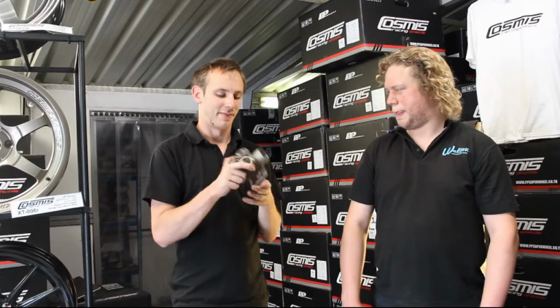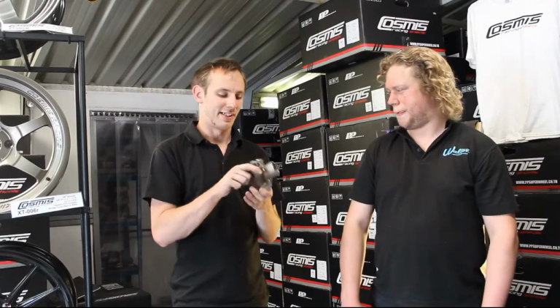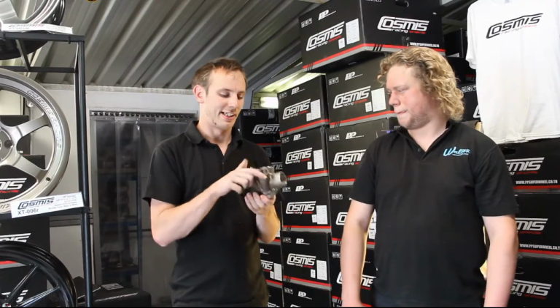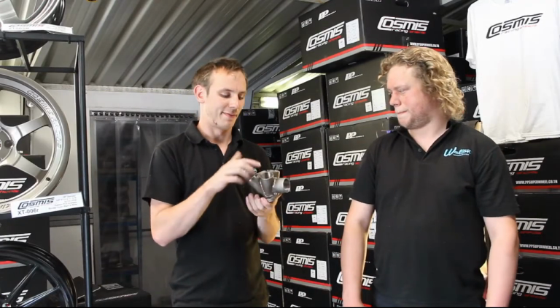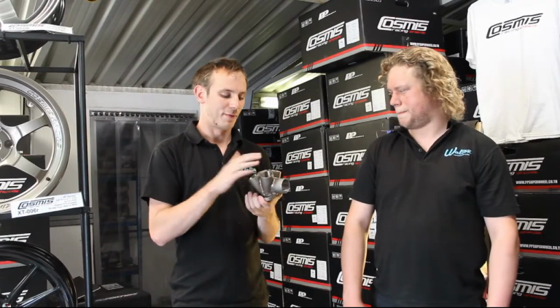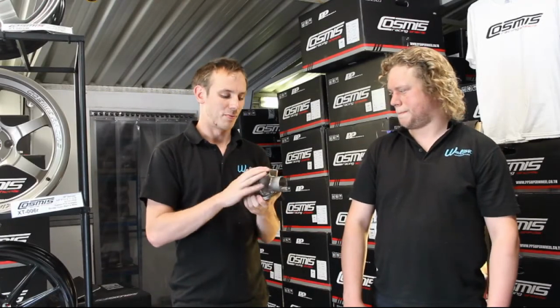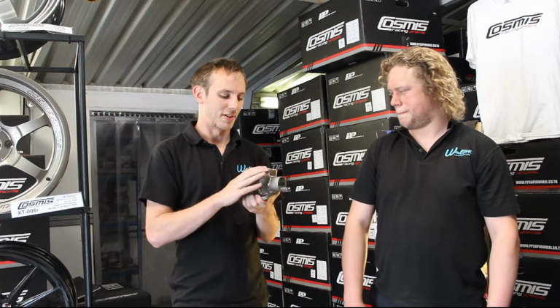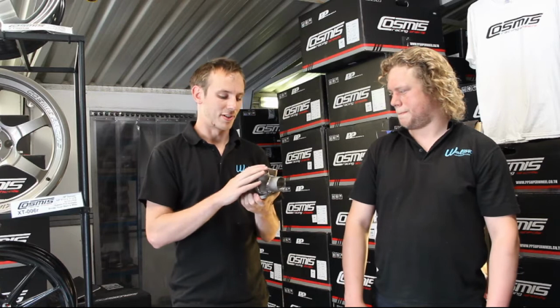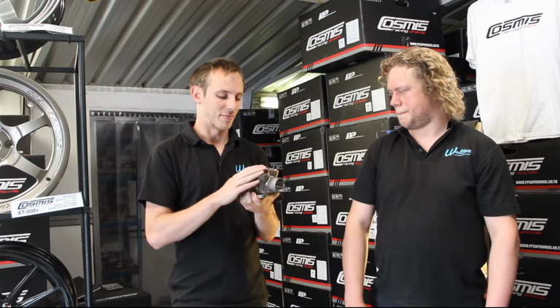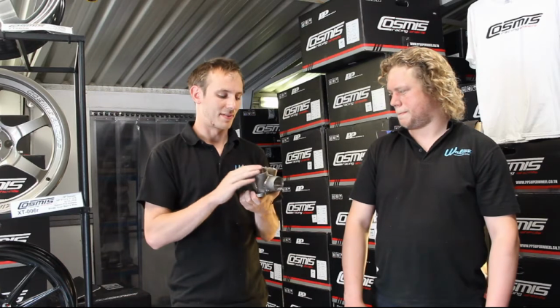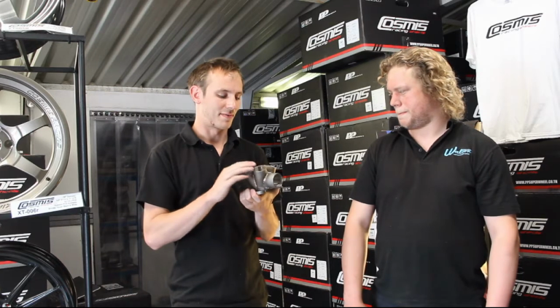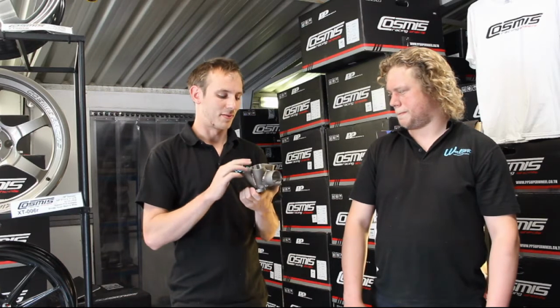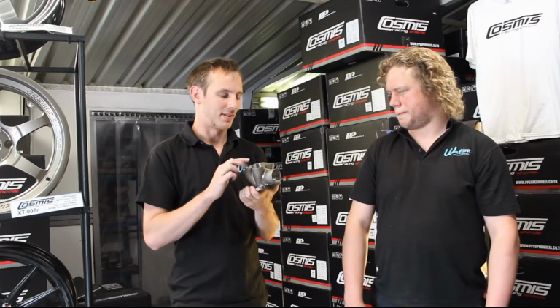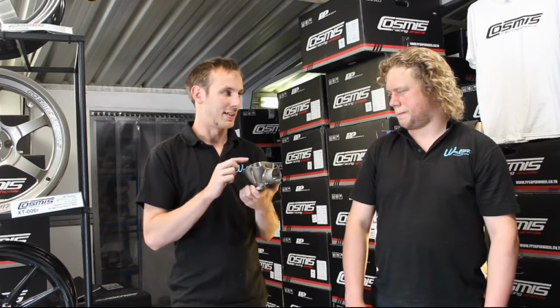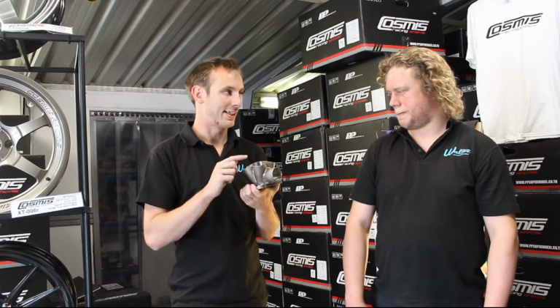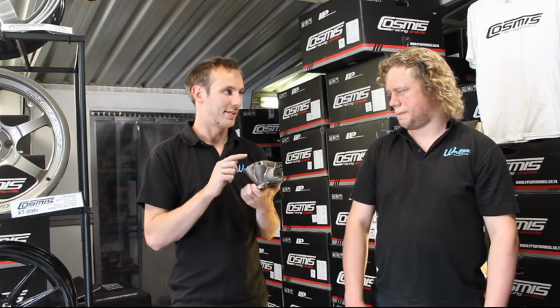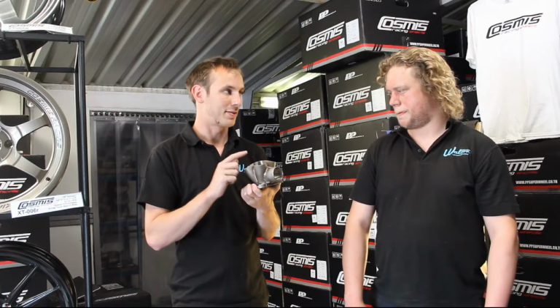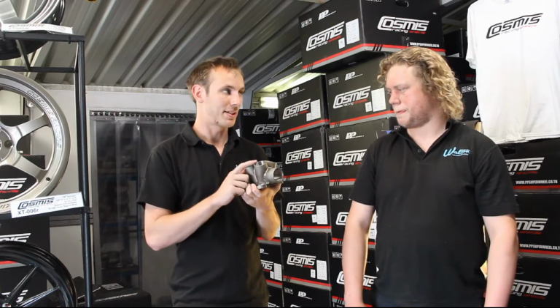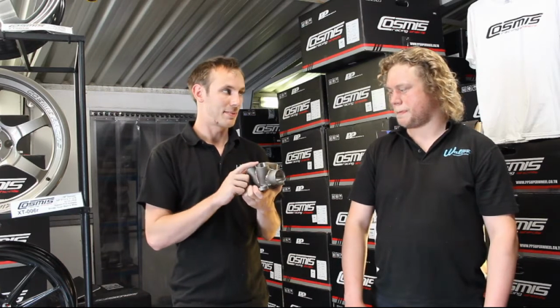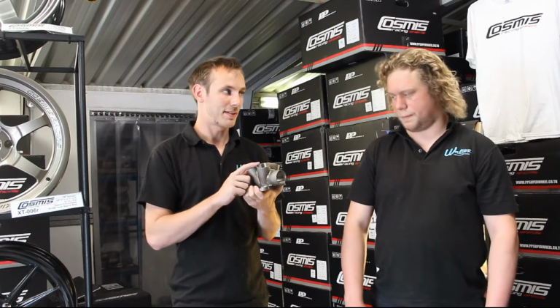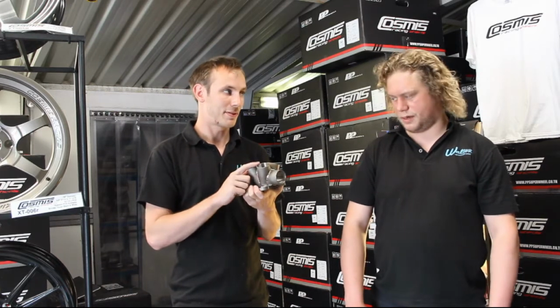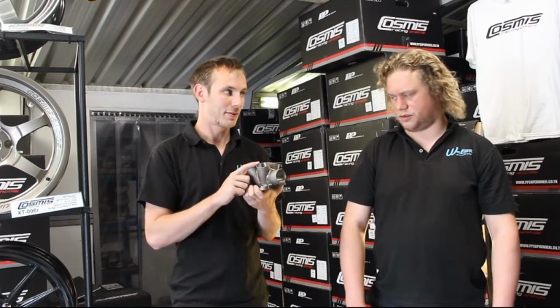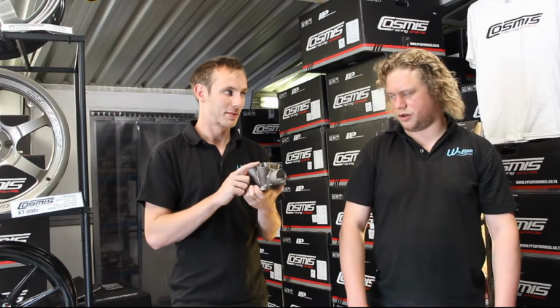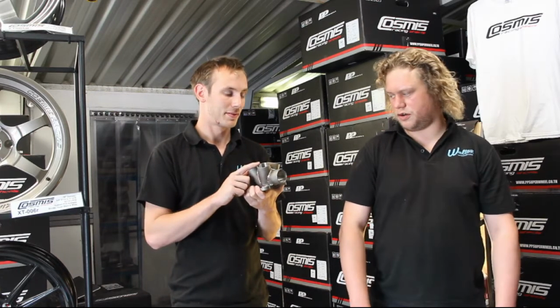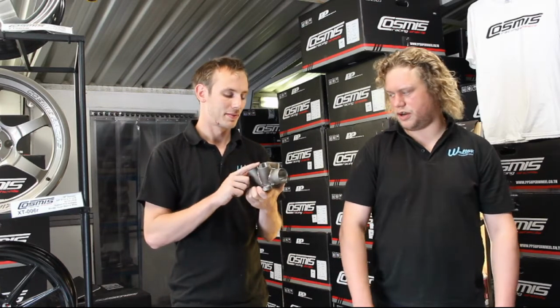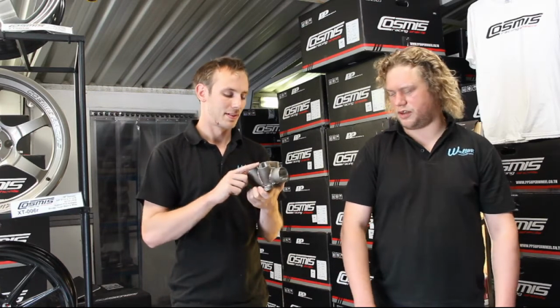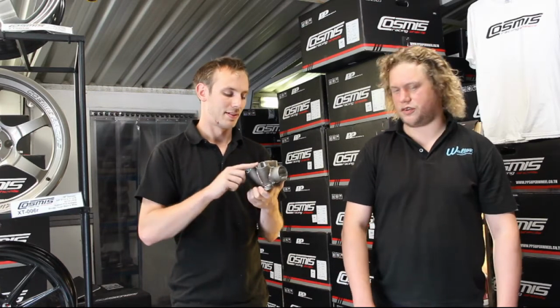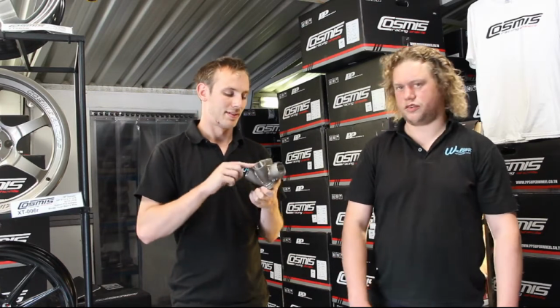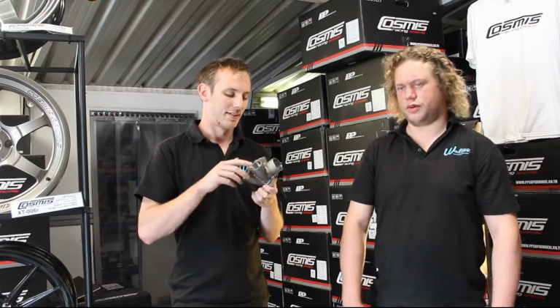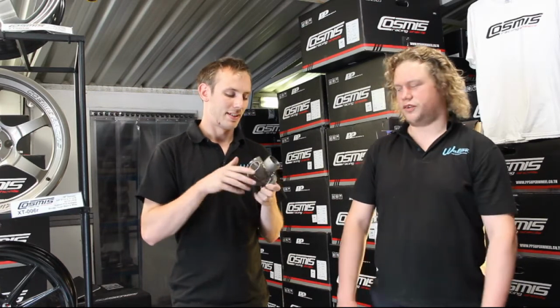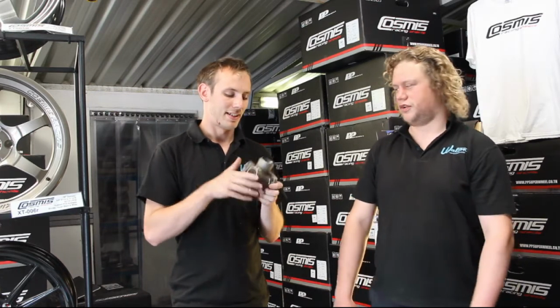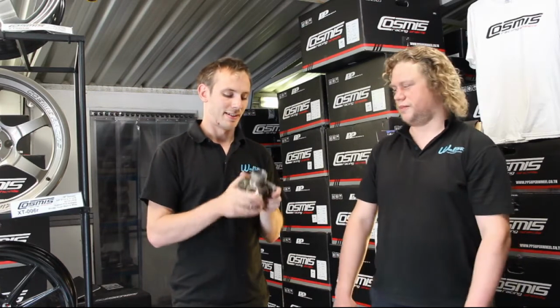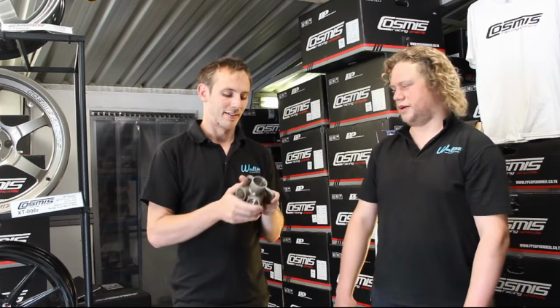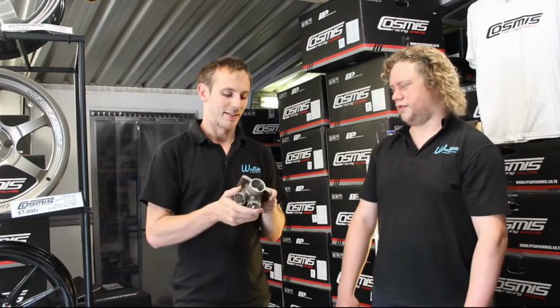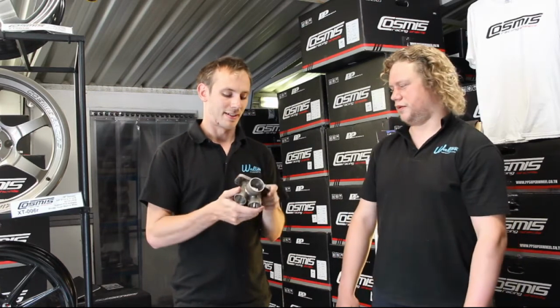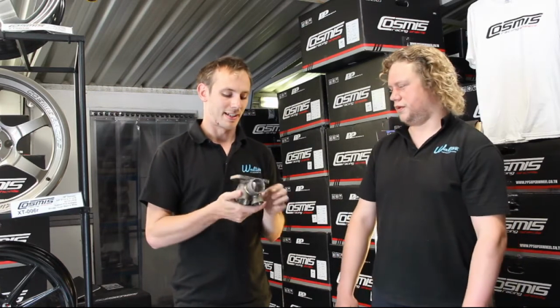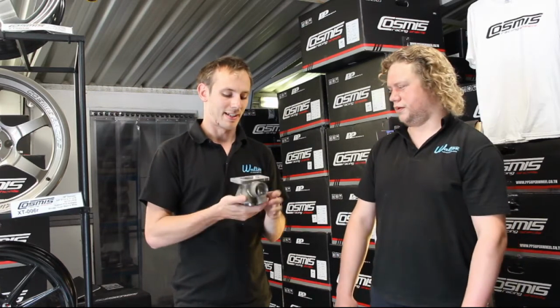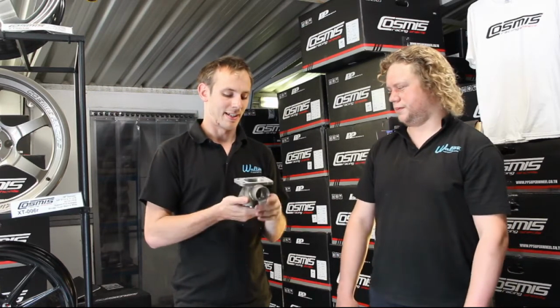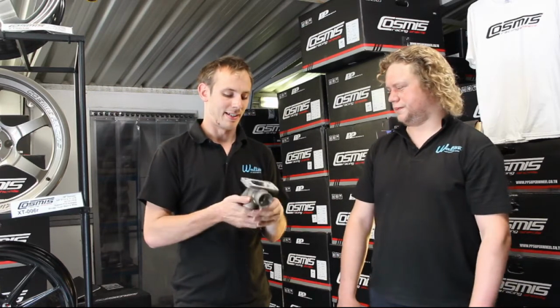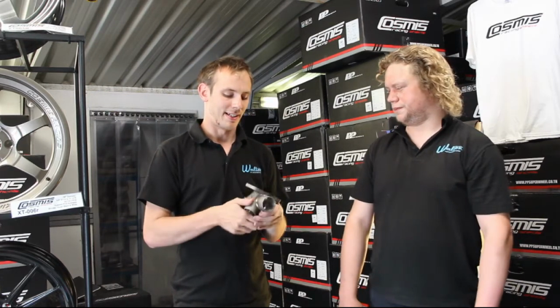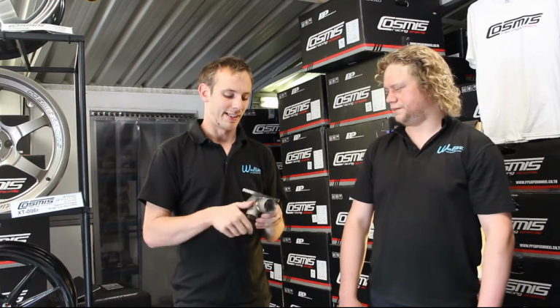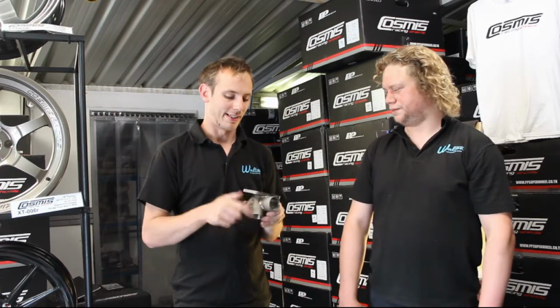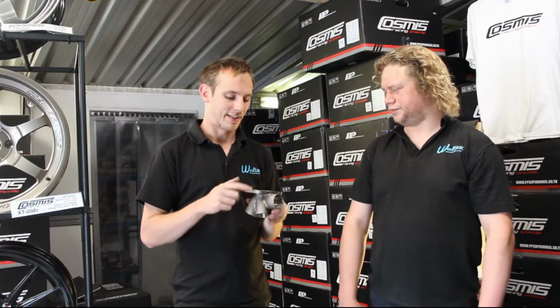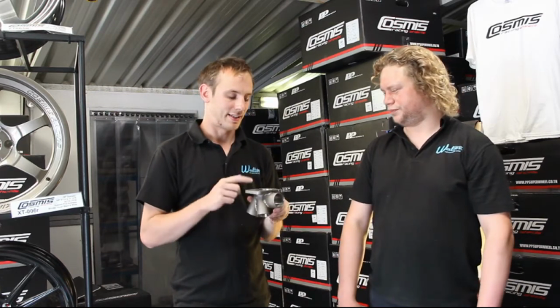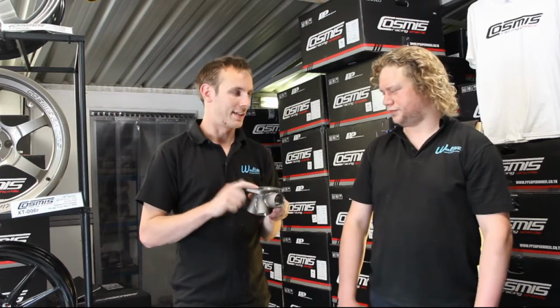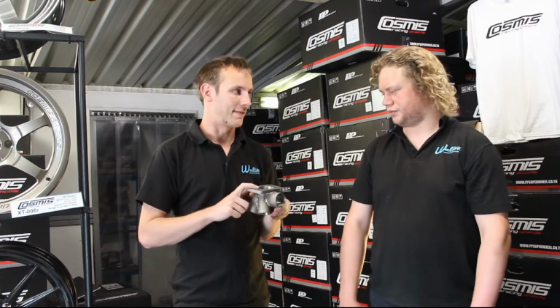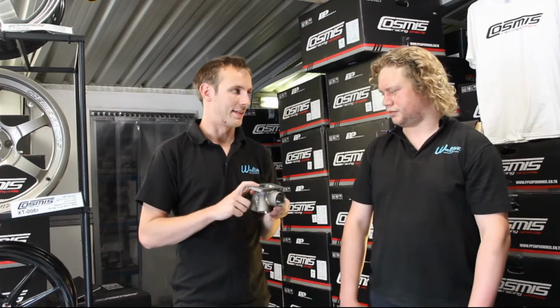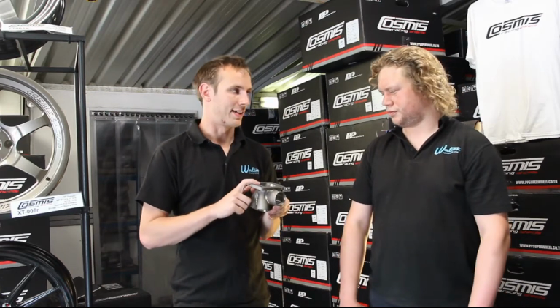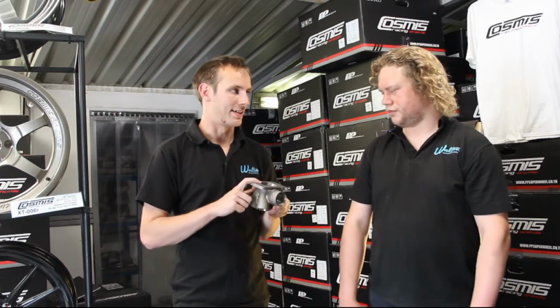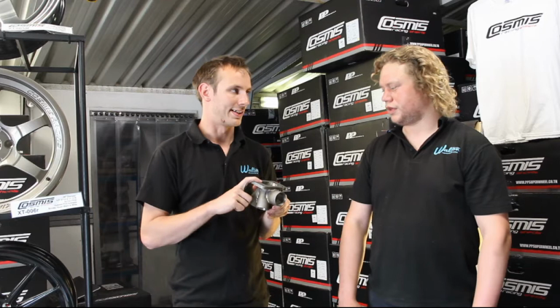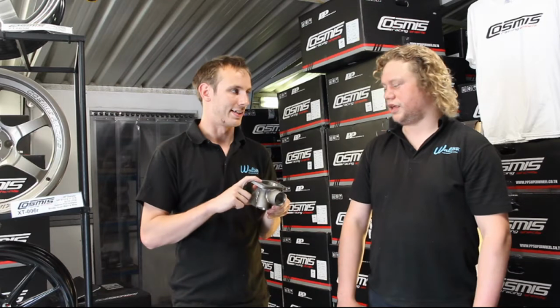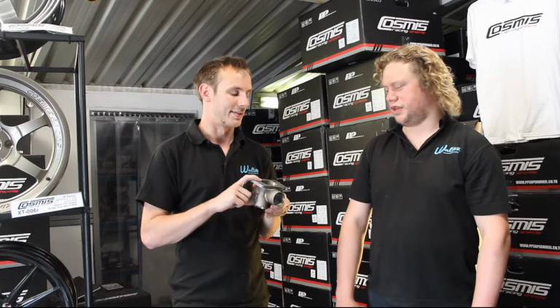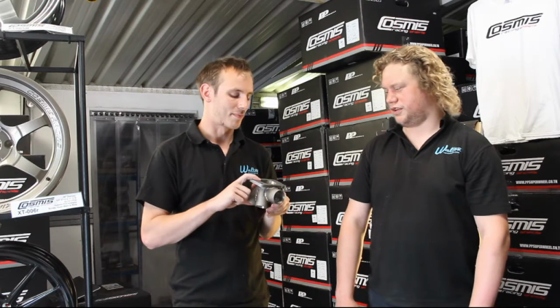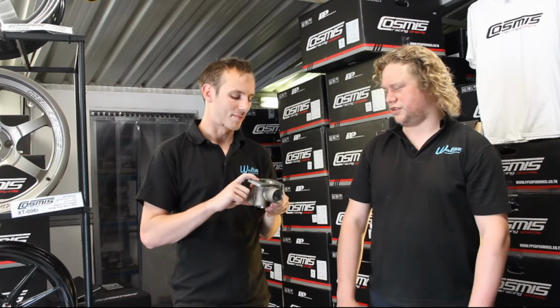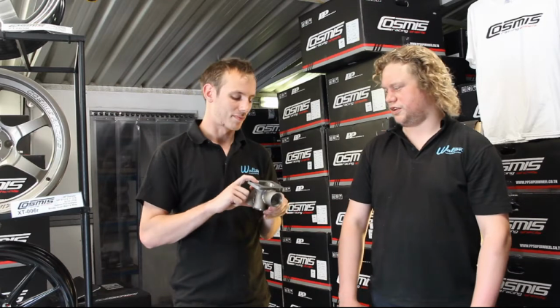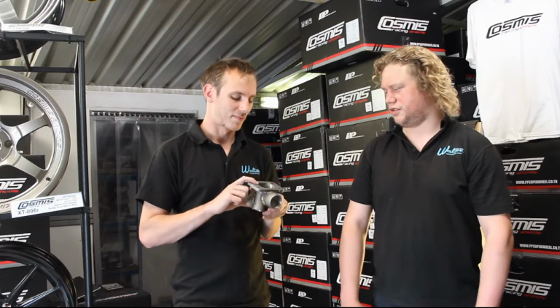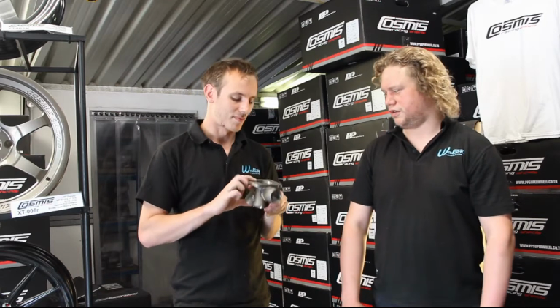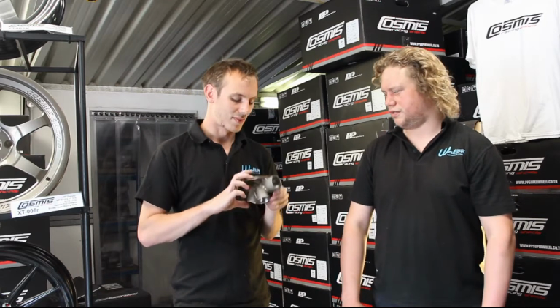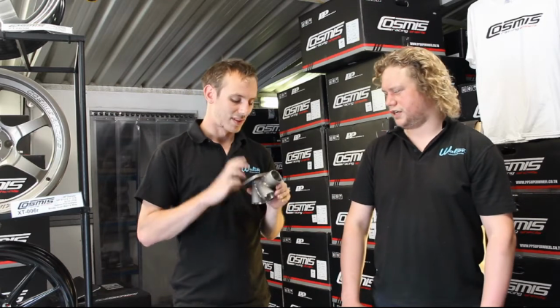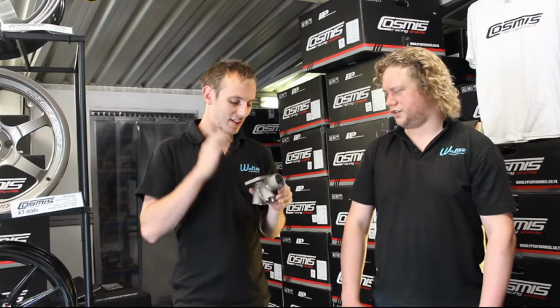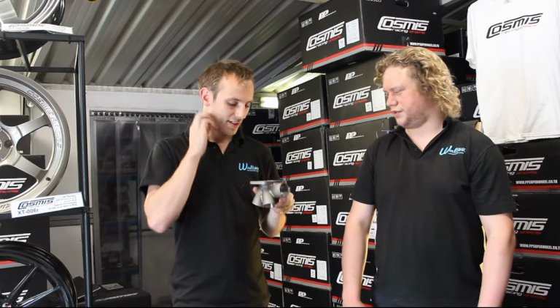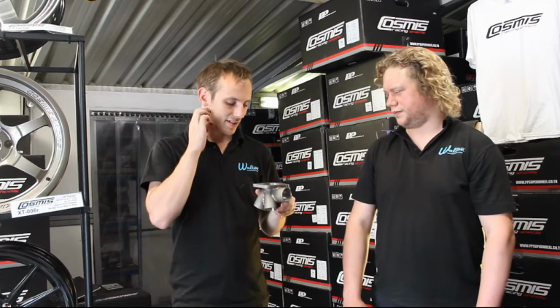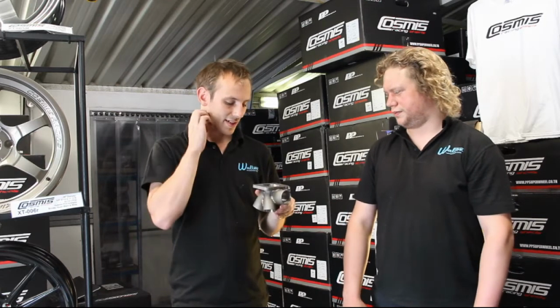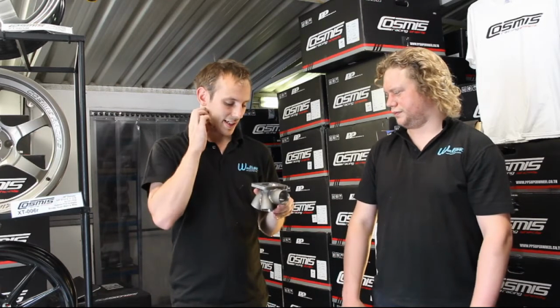This is a four-branch one for an SR20 manifold — an SR20 top-mount one. And that is a T3 flange.